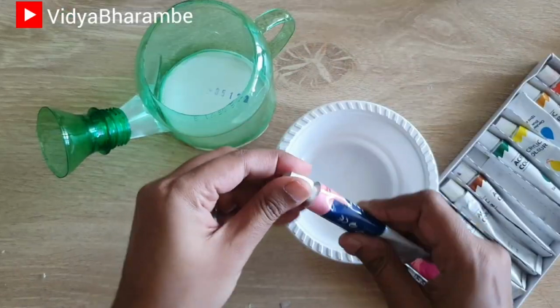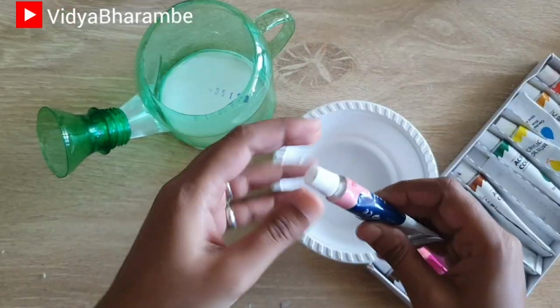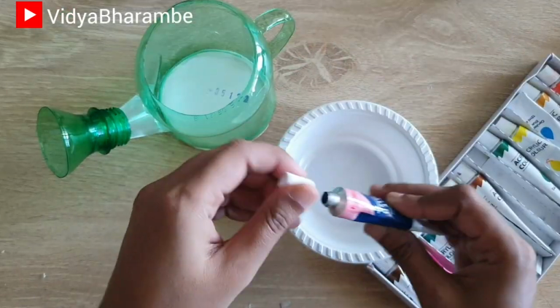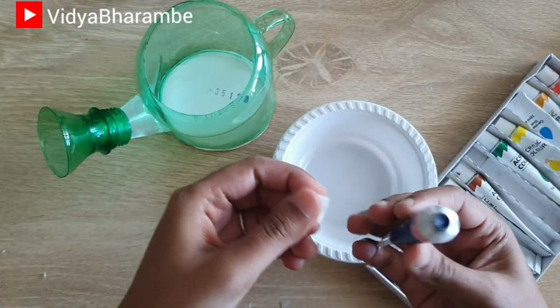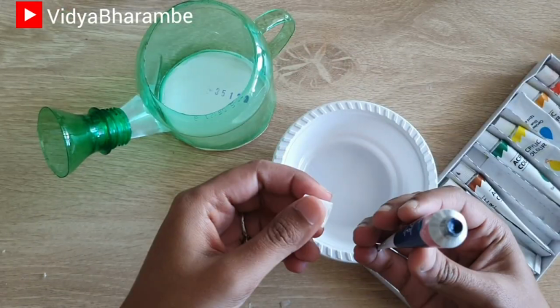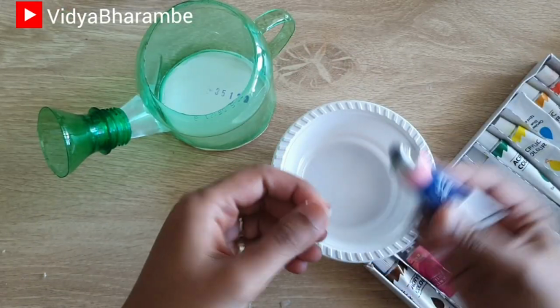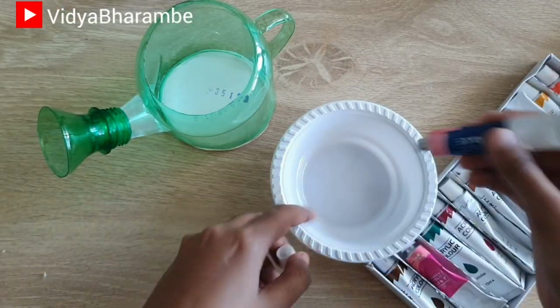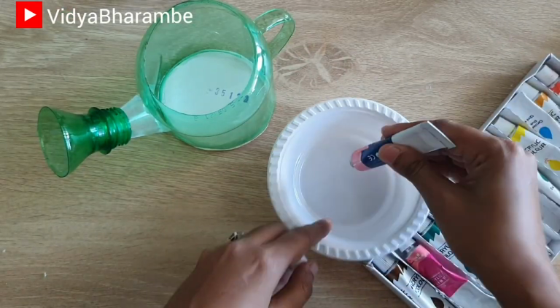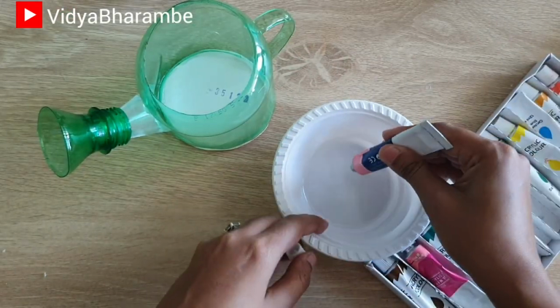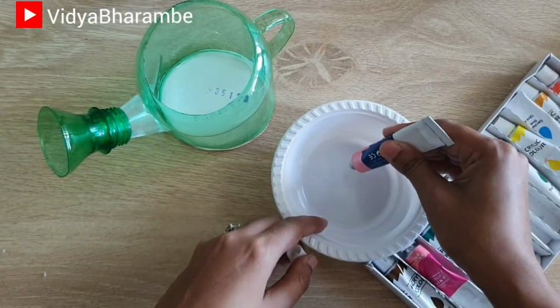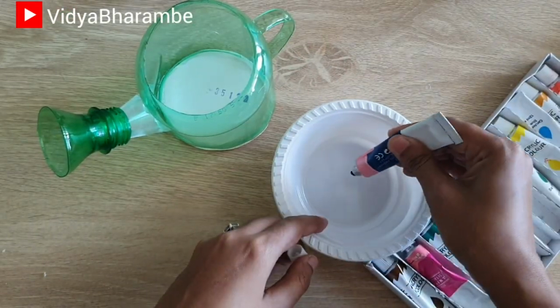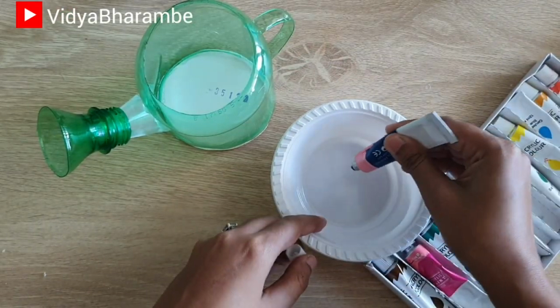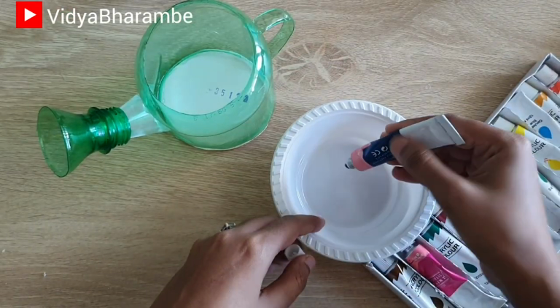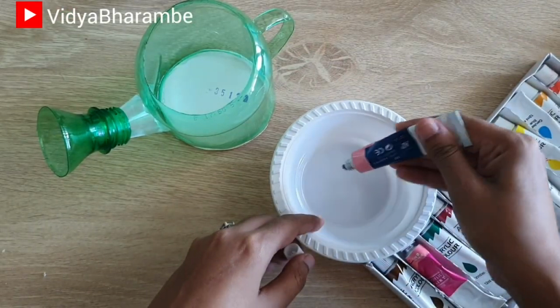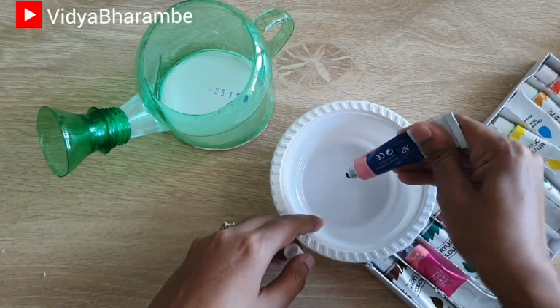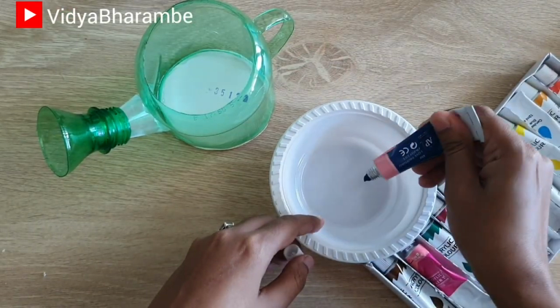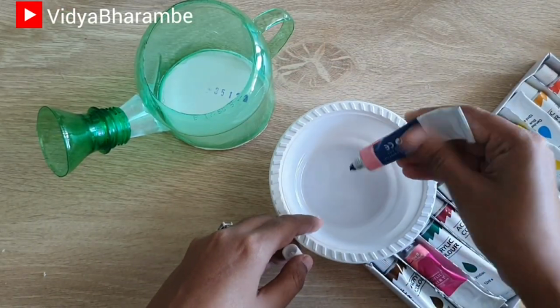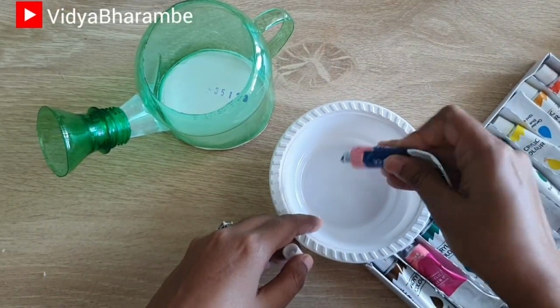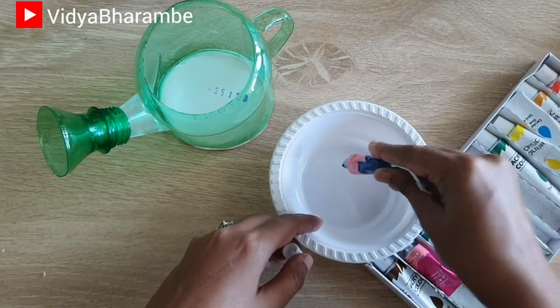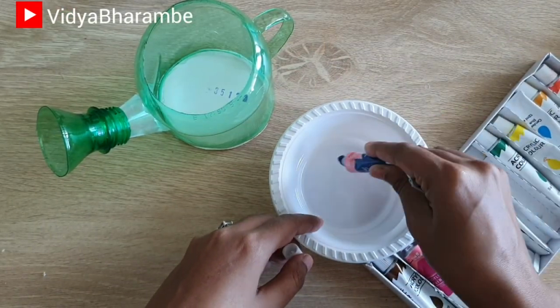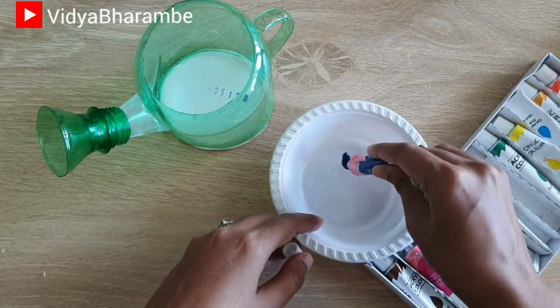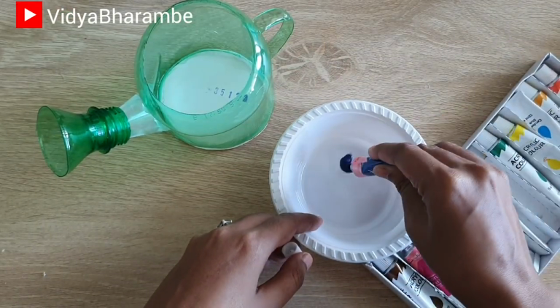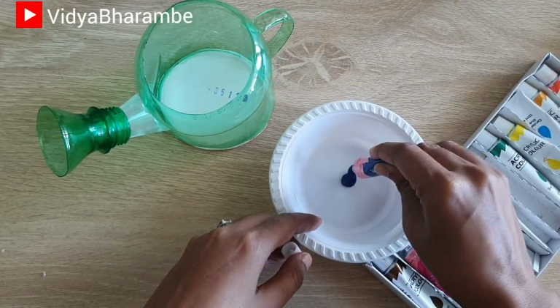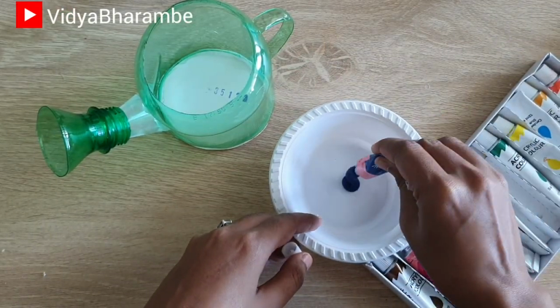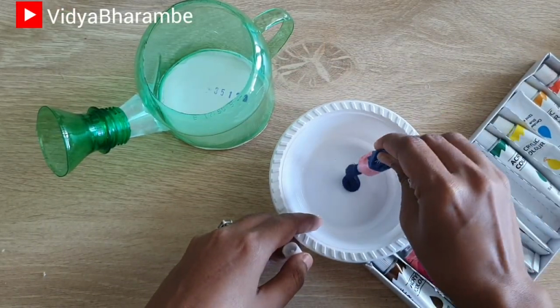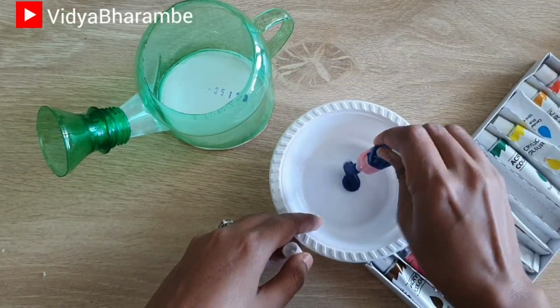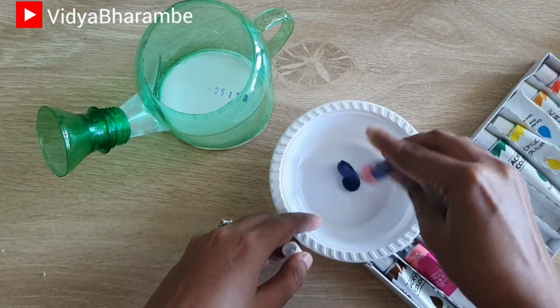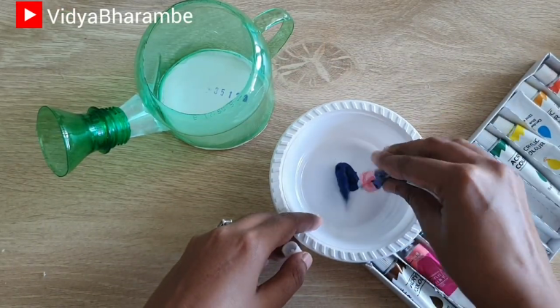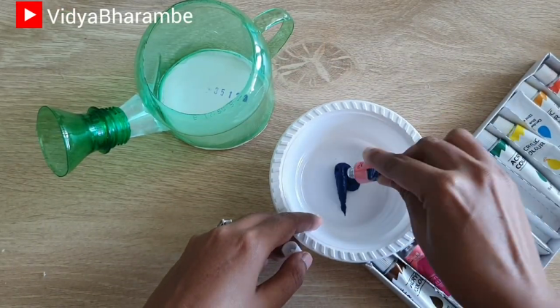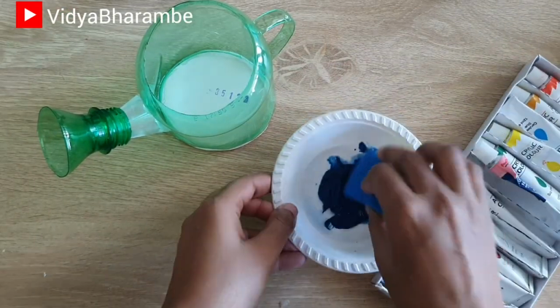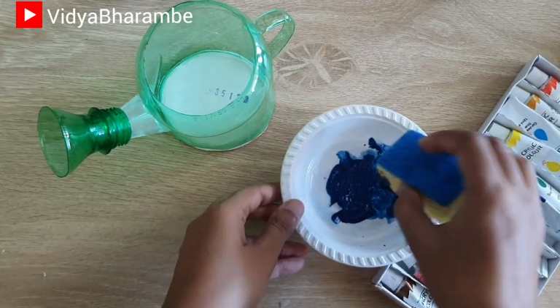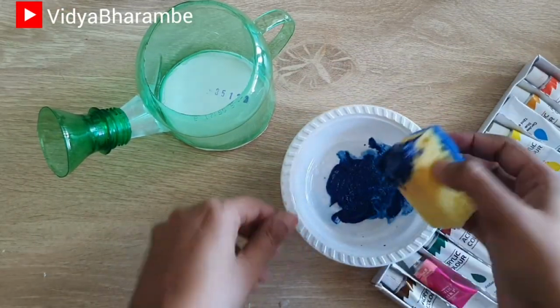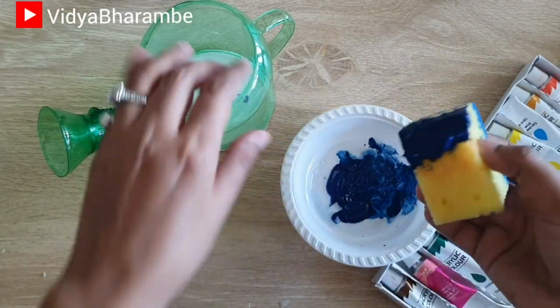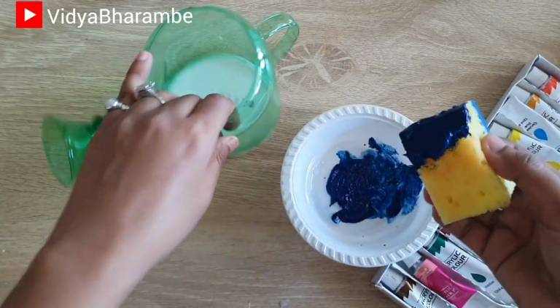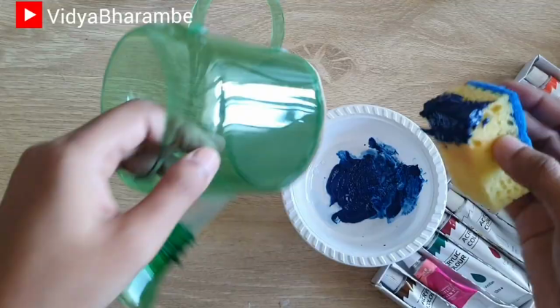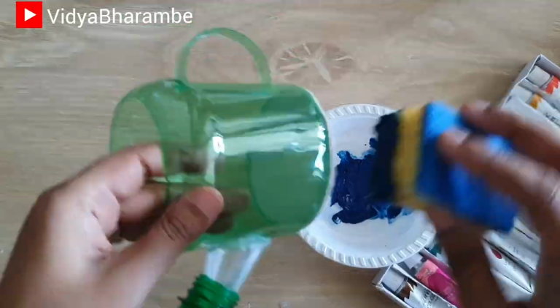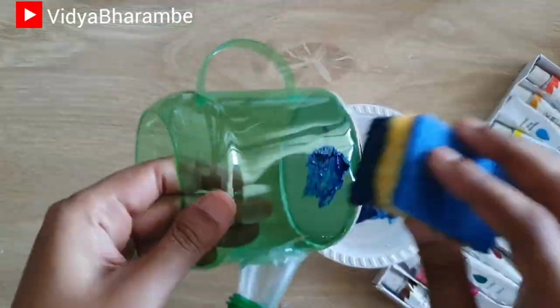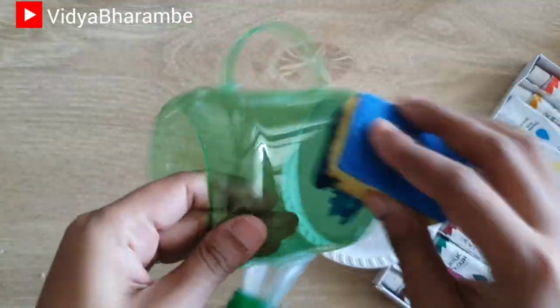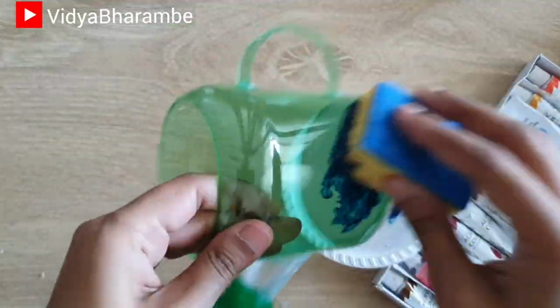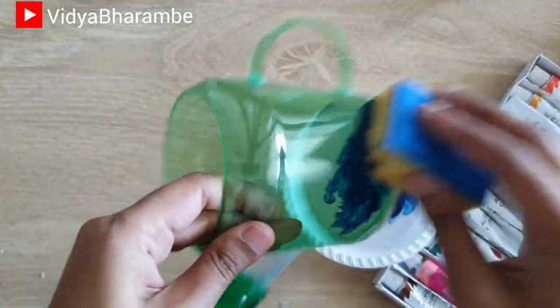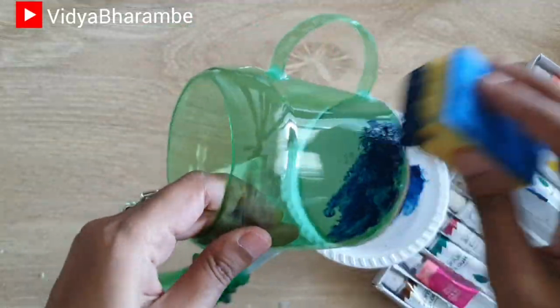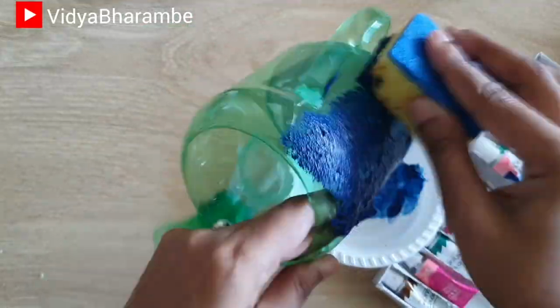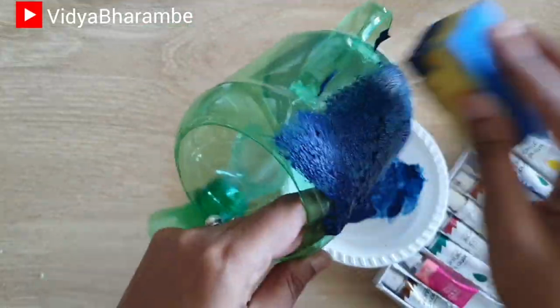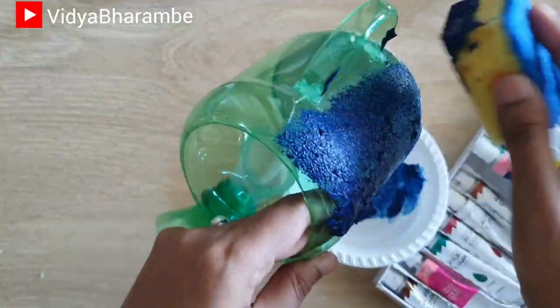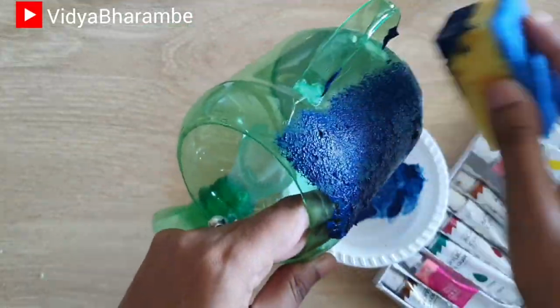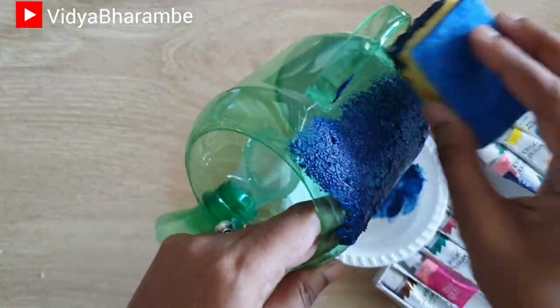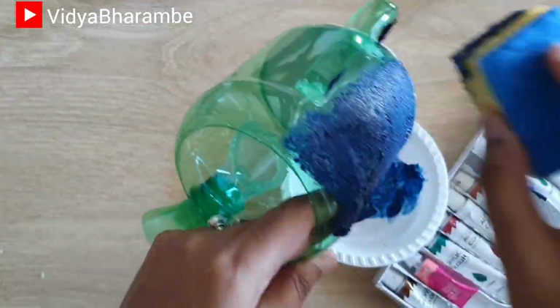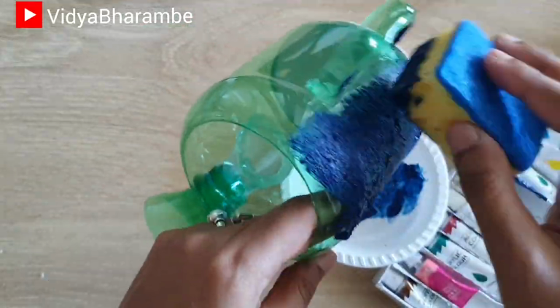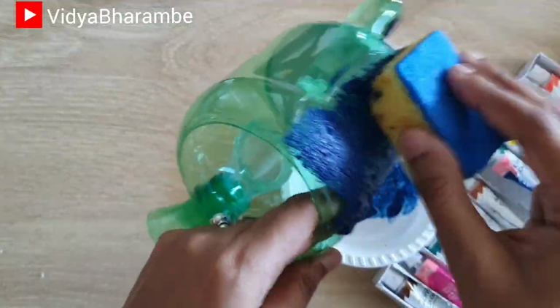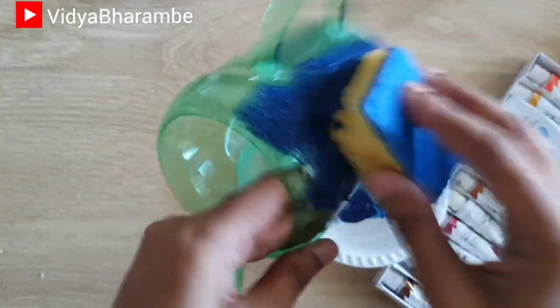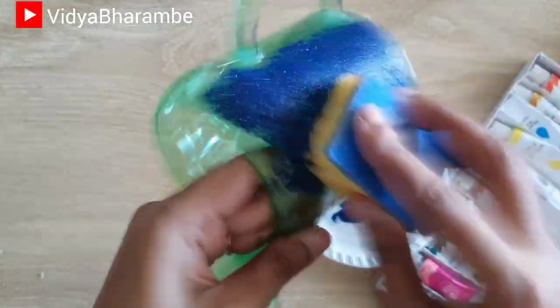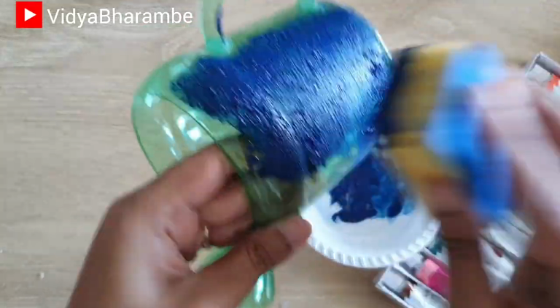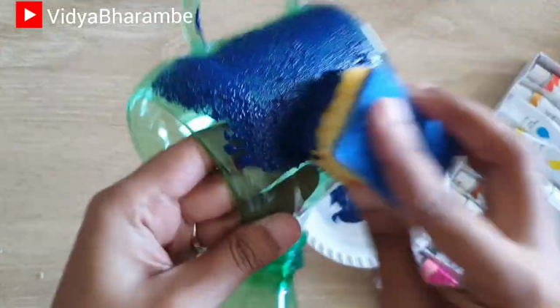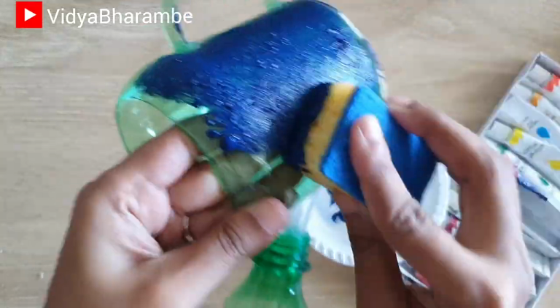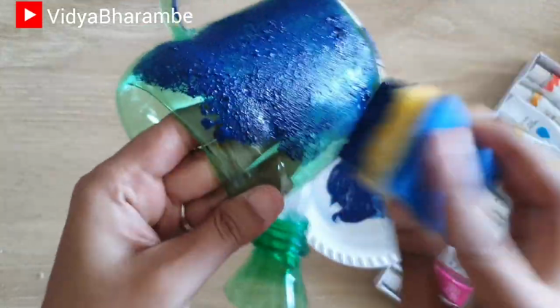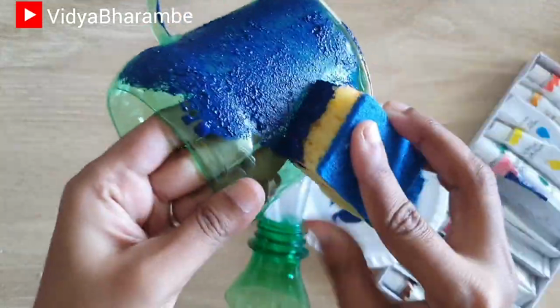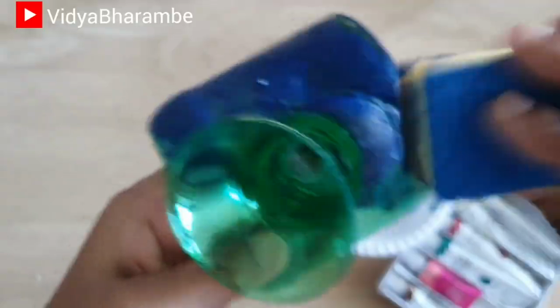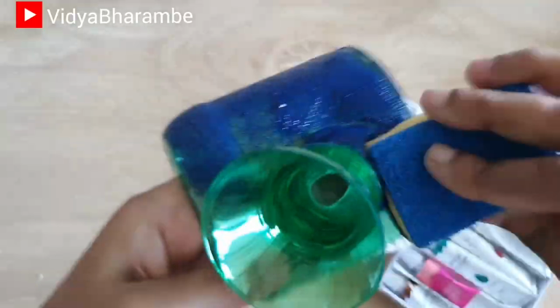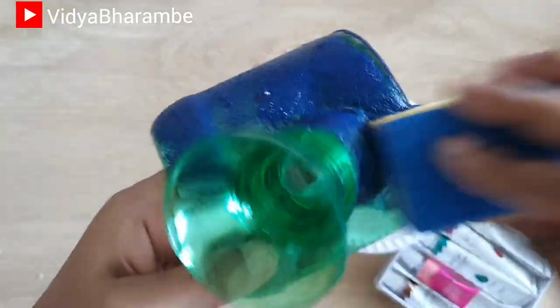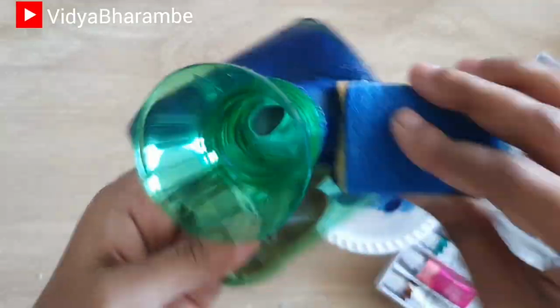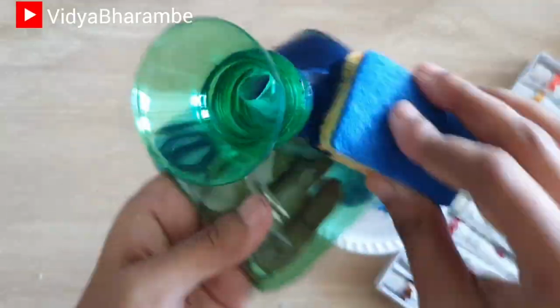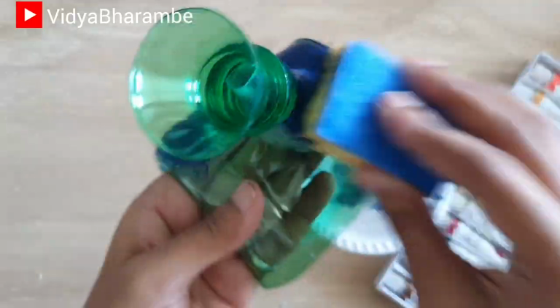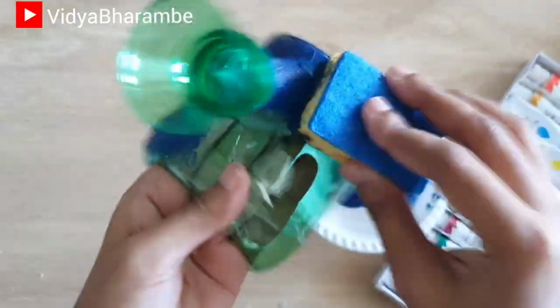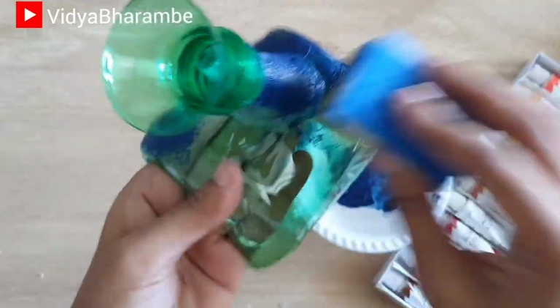To paint this, I've taken dark blue color with a little bit of water and using a sponge, I'm going to dab that color on this watering can.